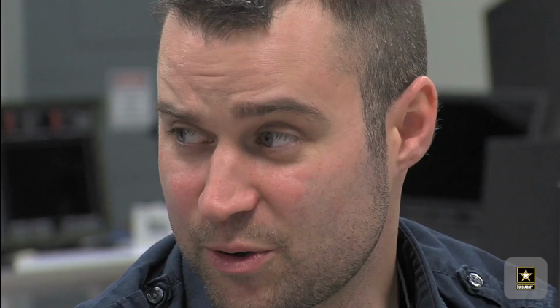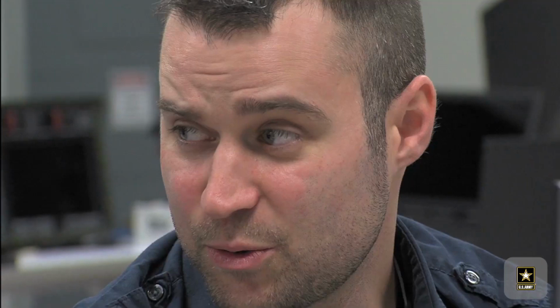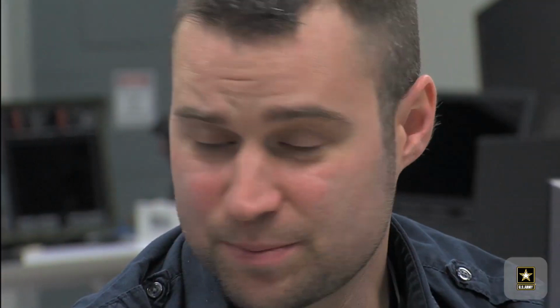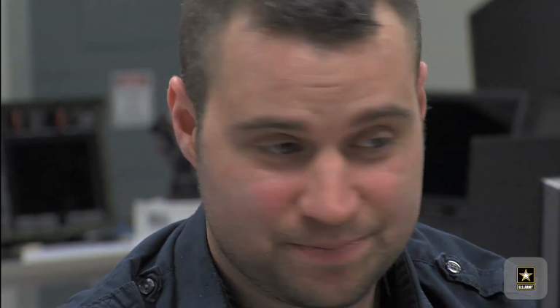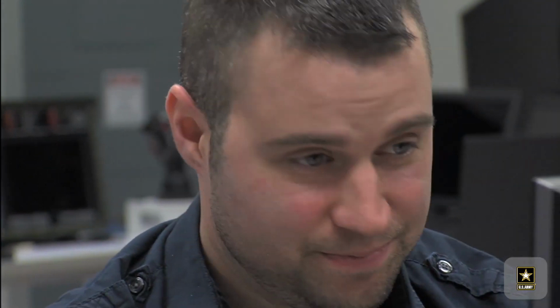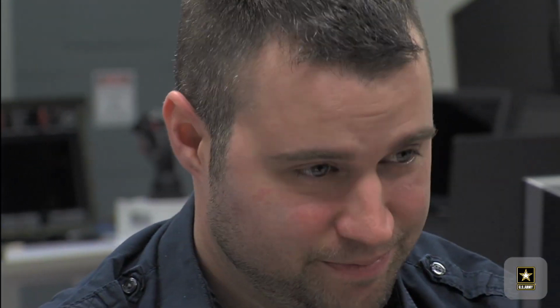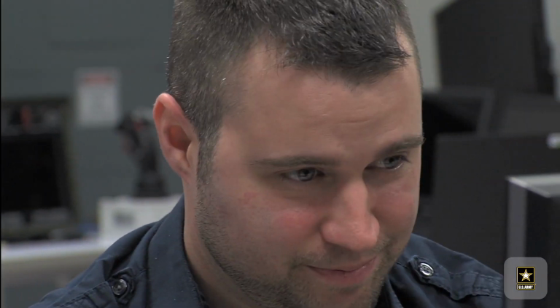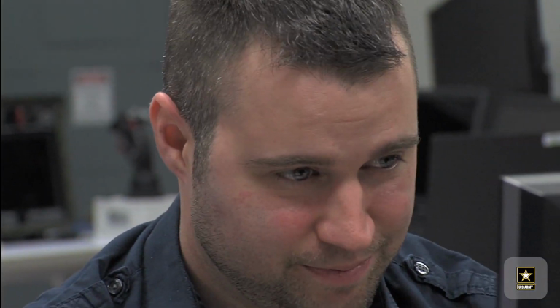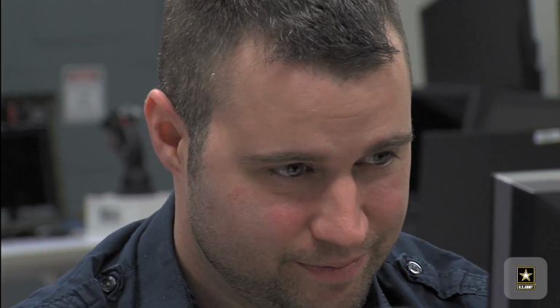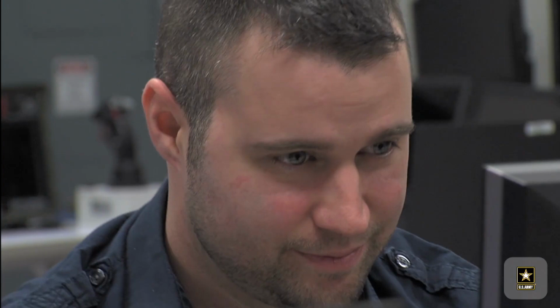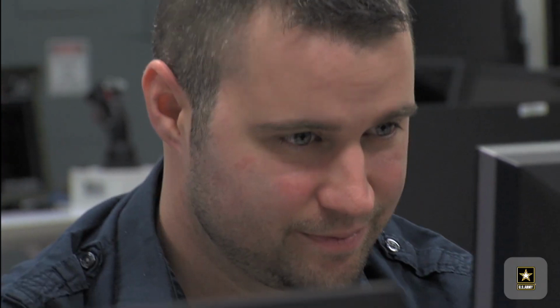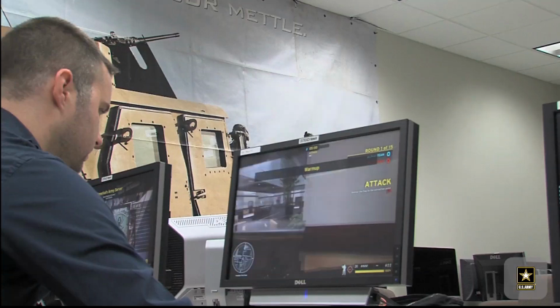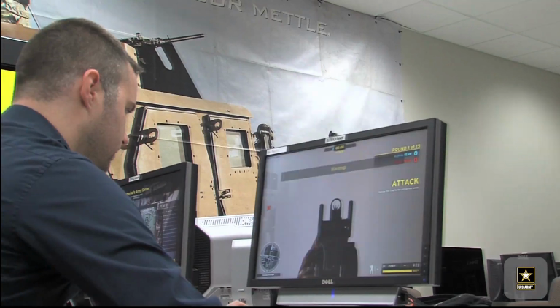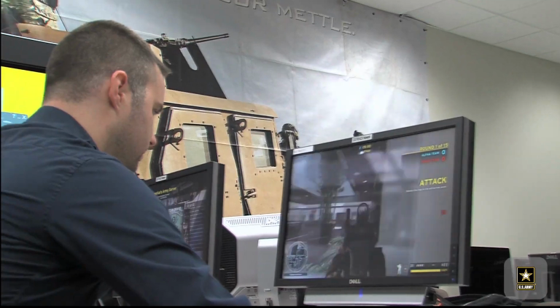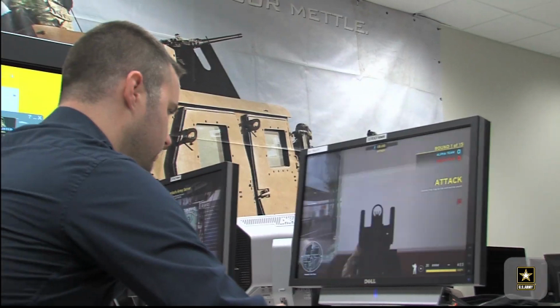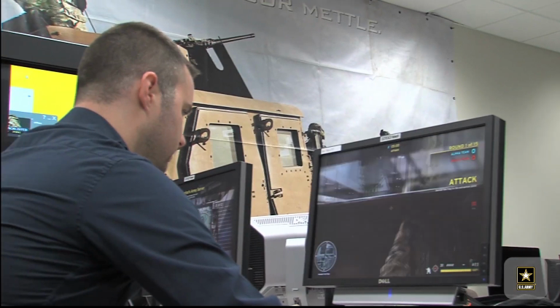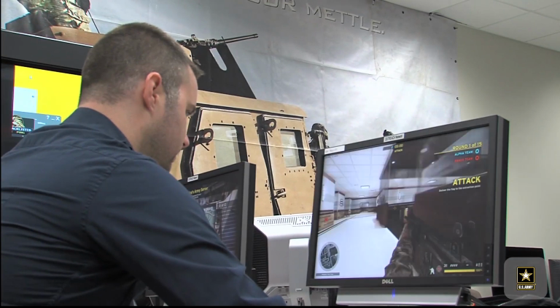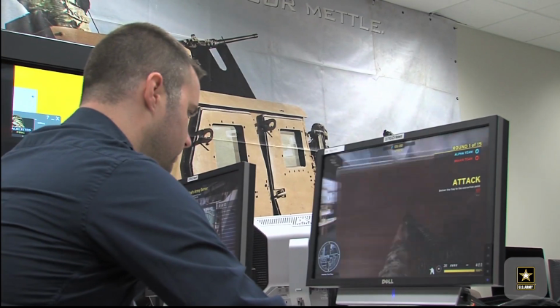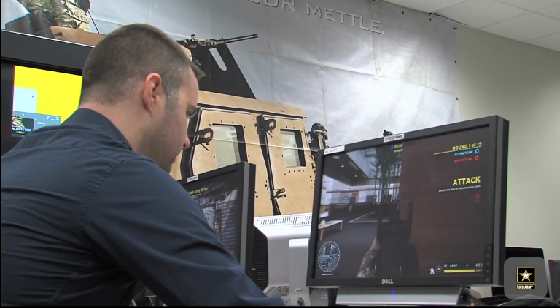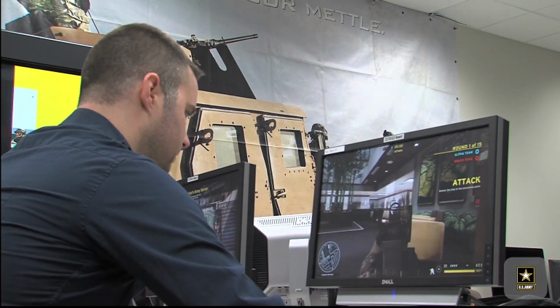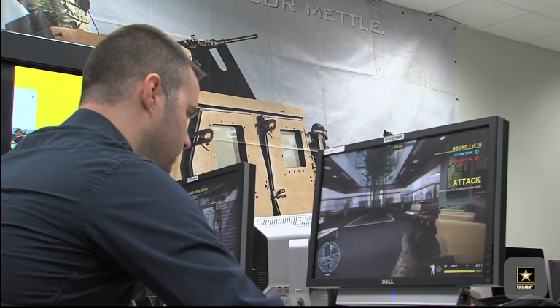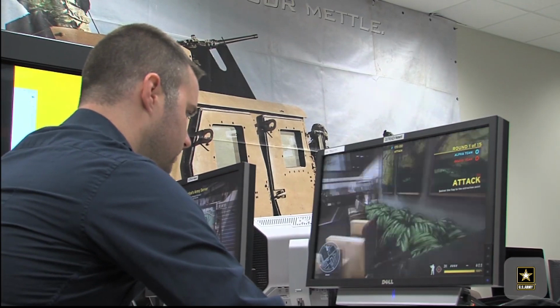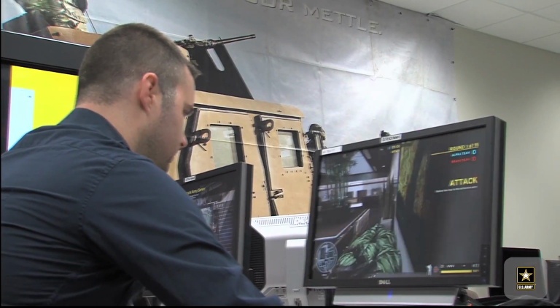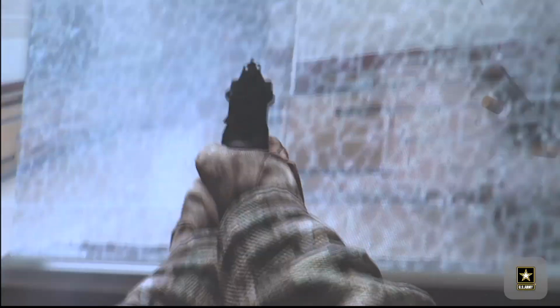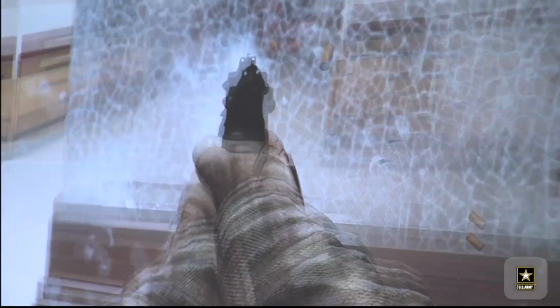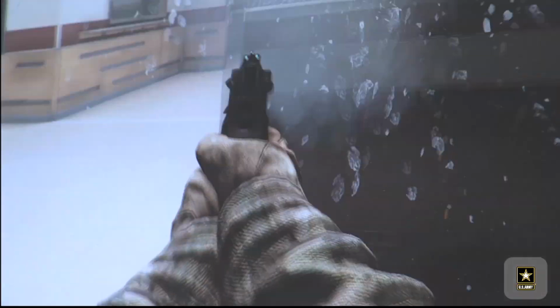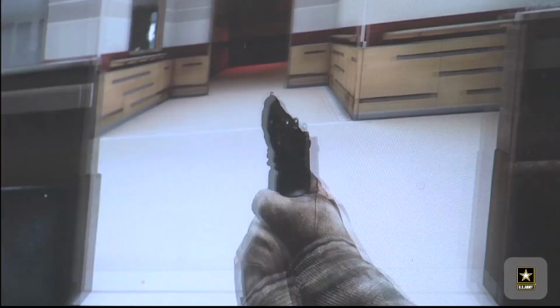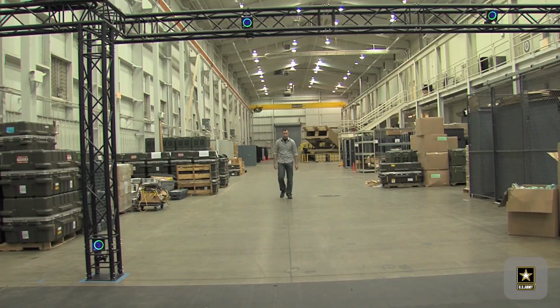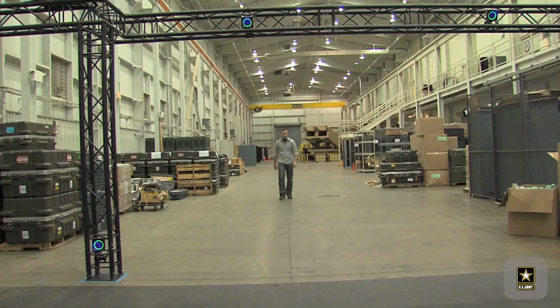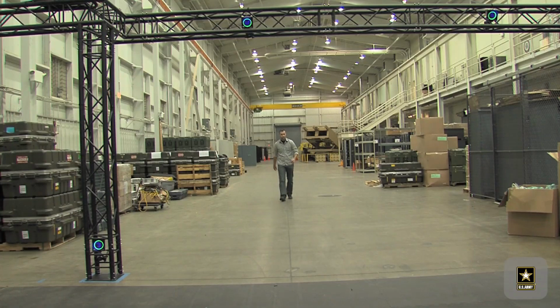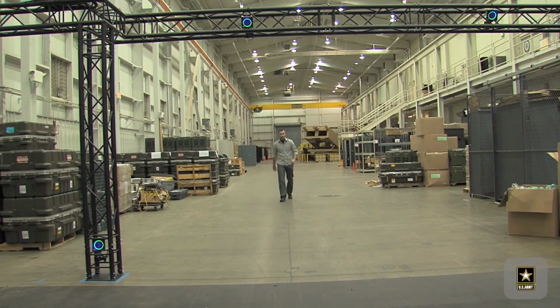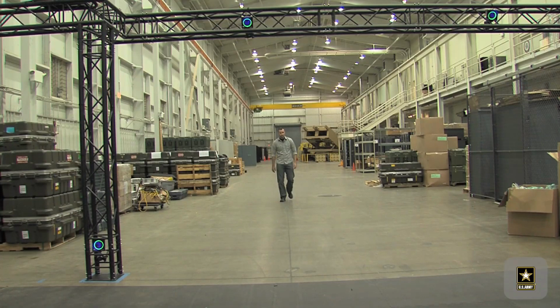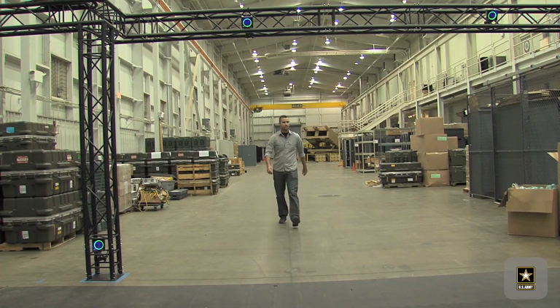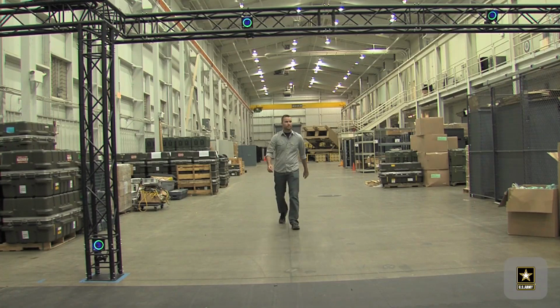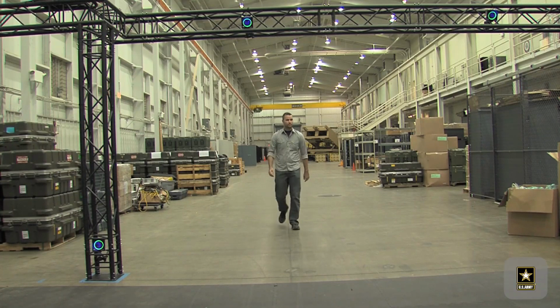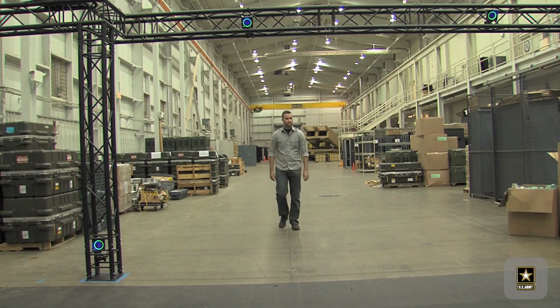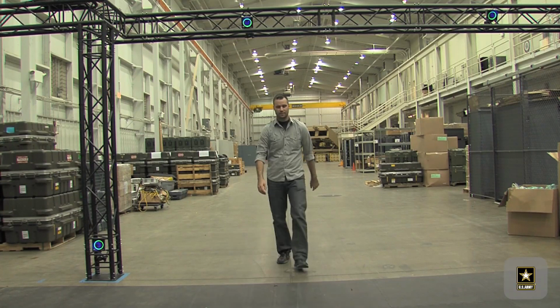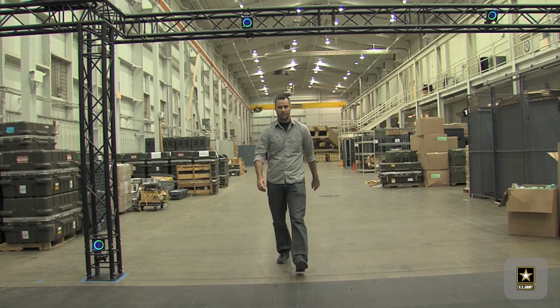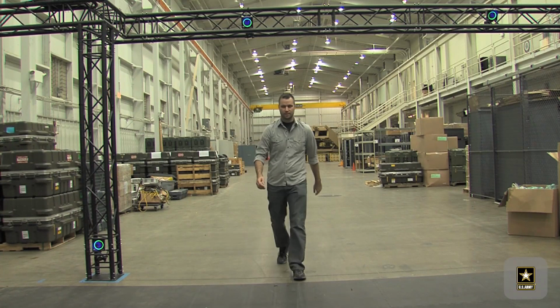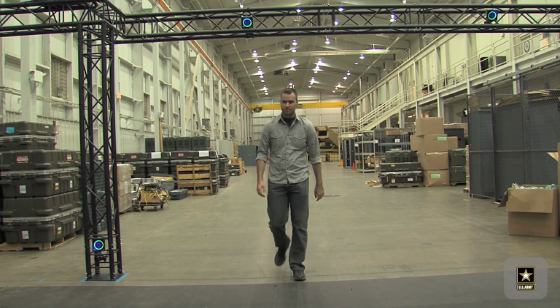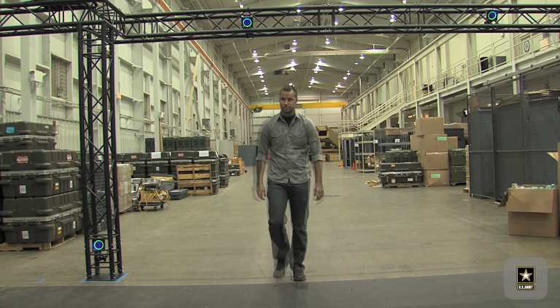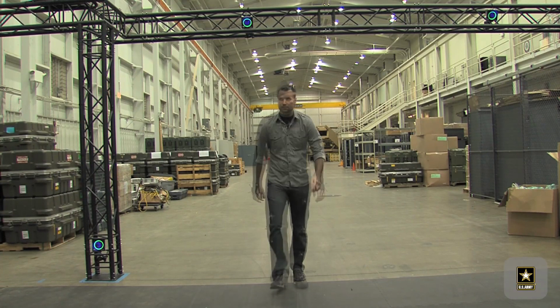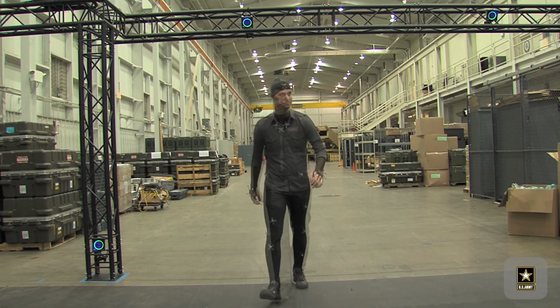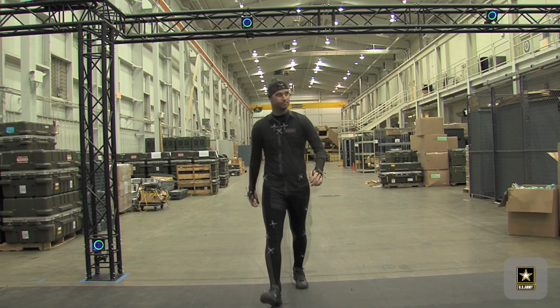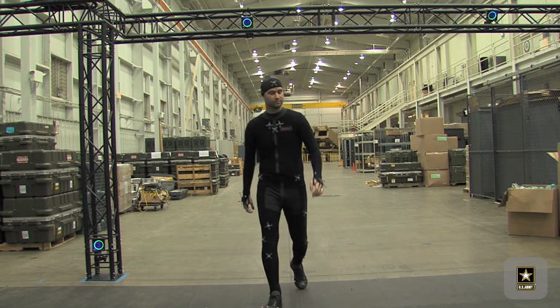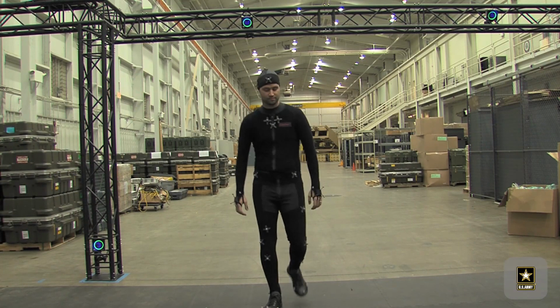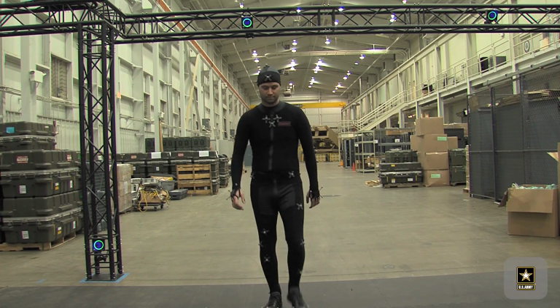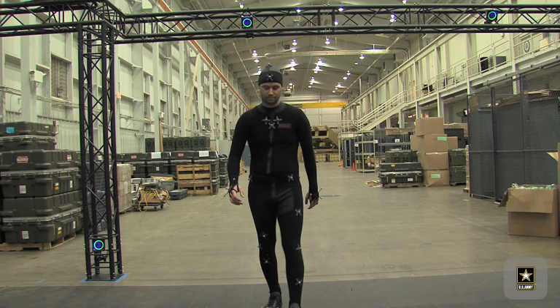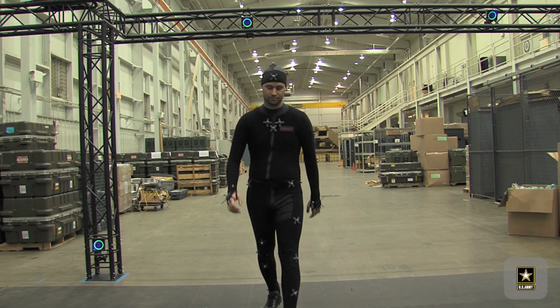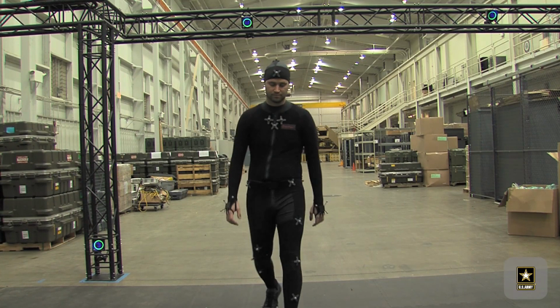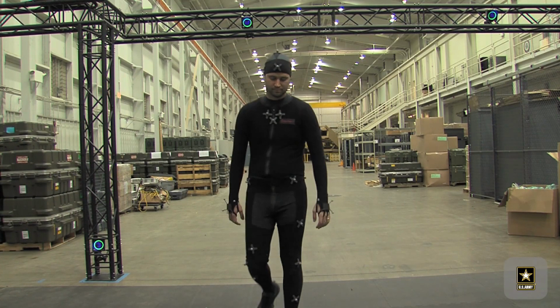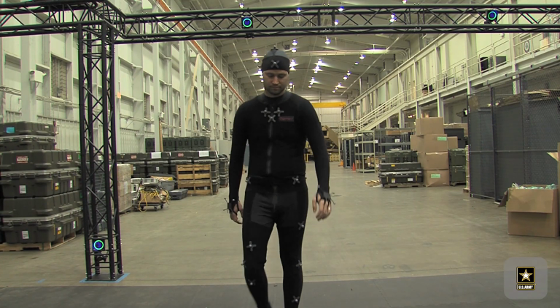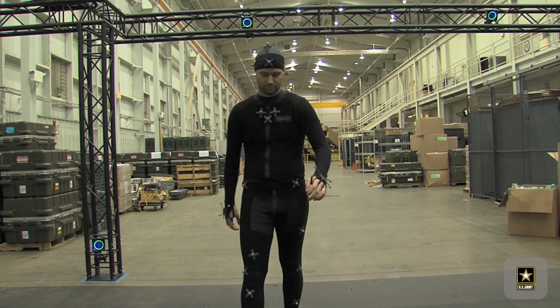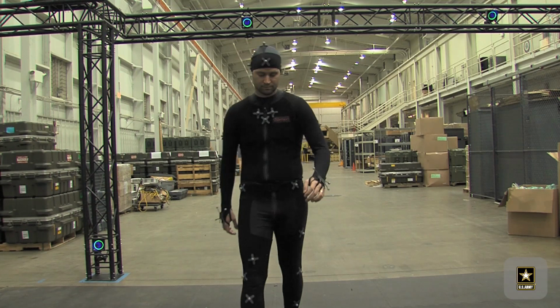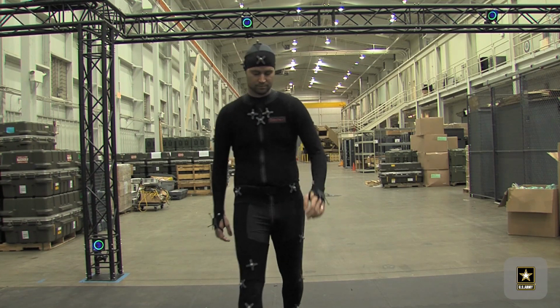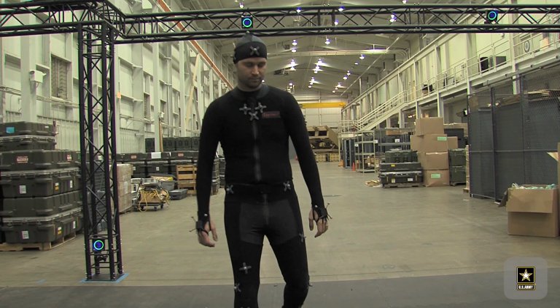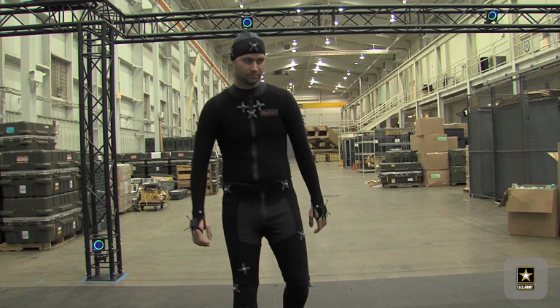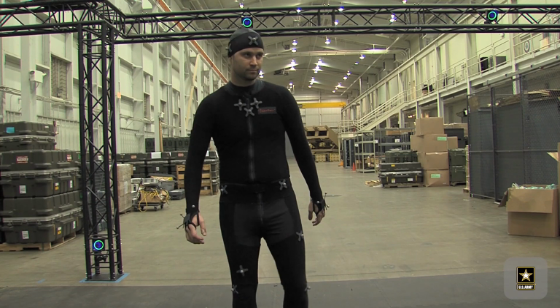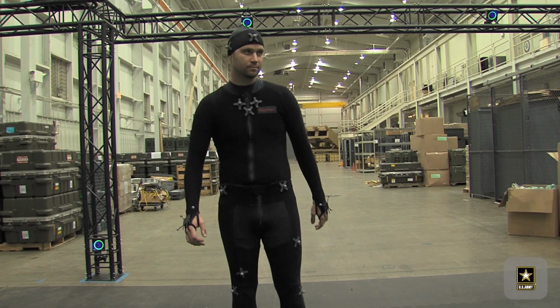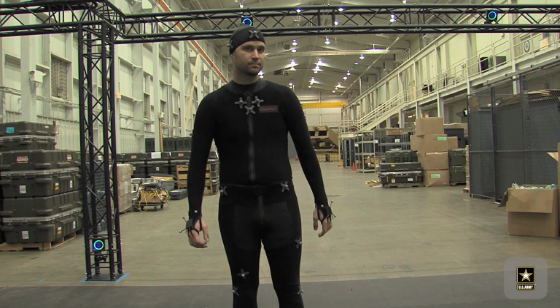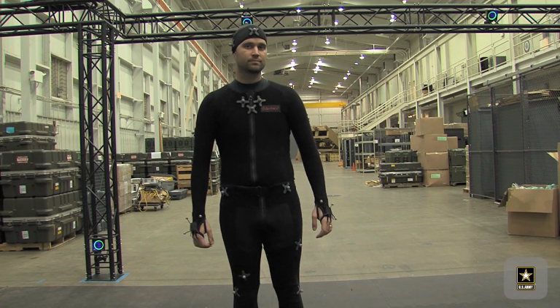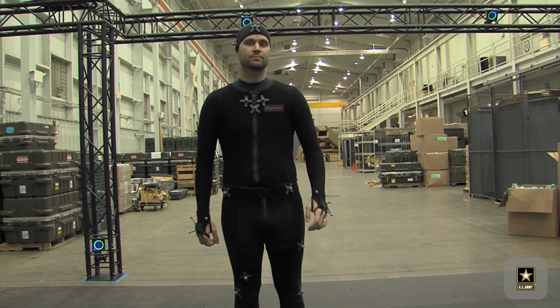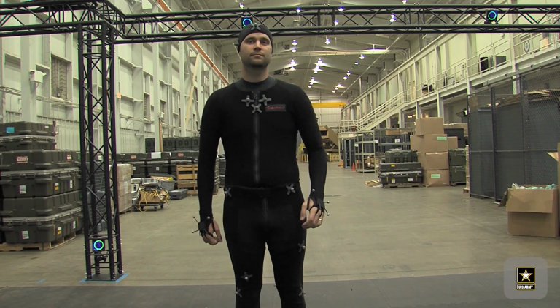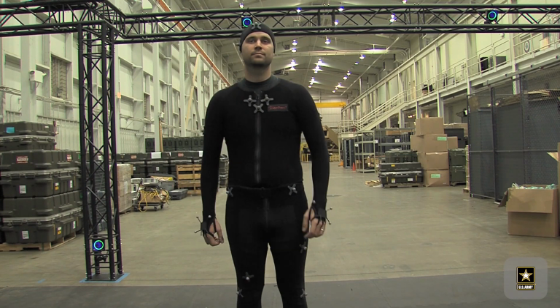My name is Matt Roberts. I was a US Army combat medic. I'm now a software developer on America's Army Game here at the Army Game Studio.